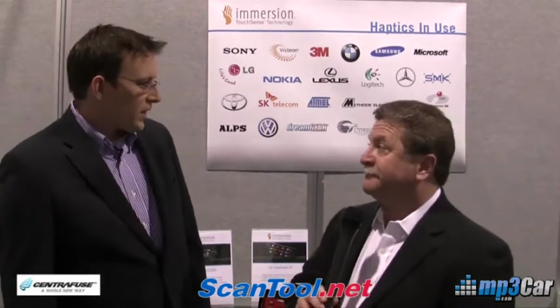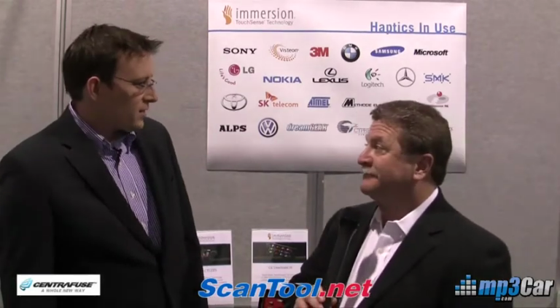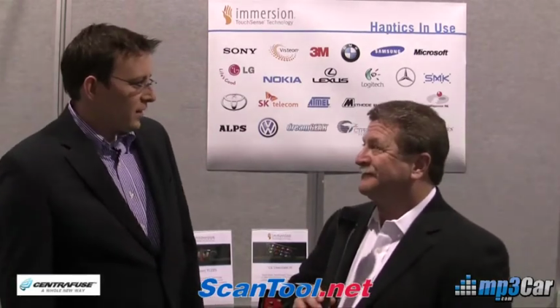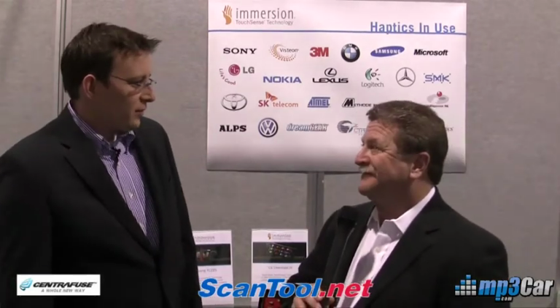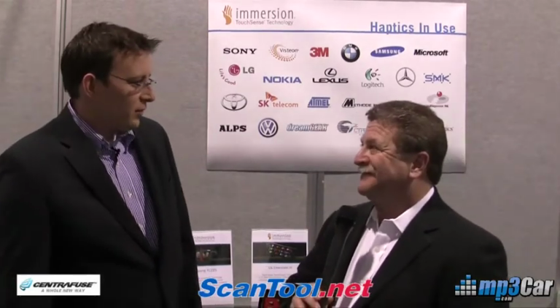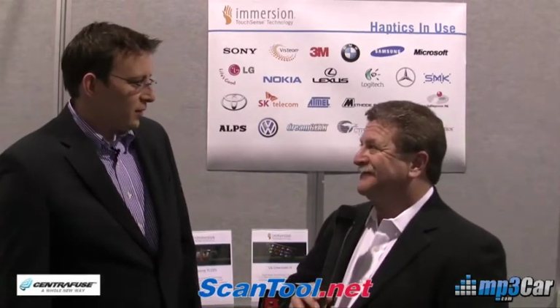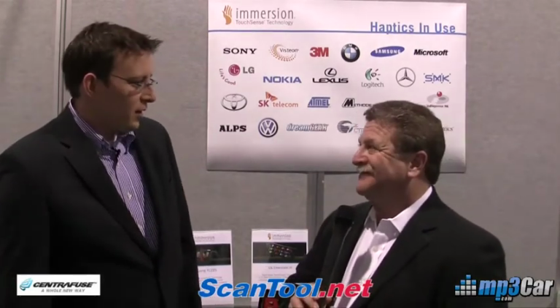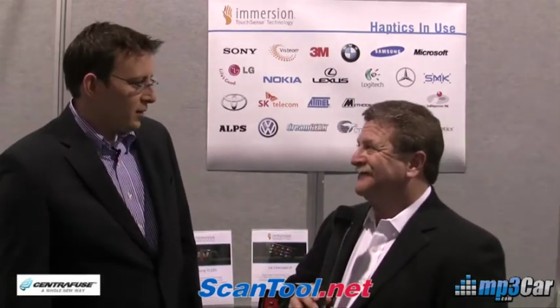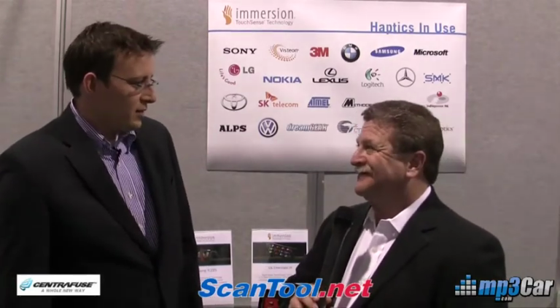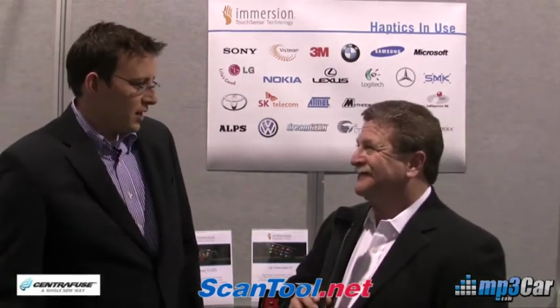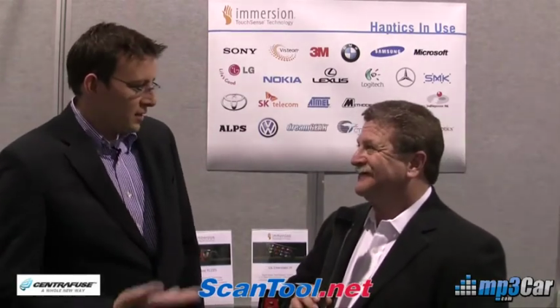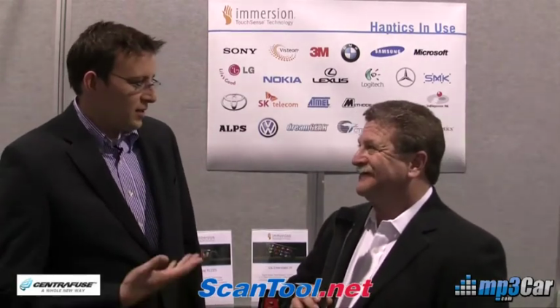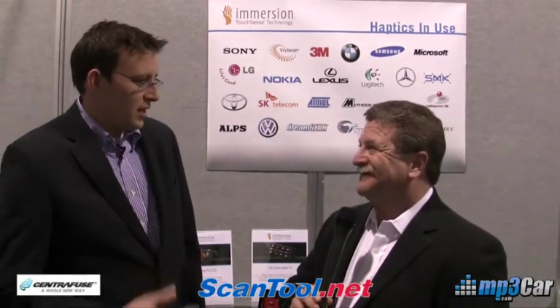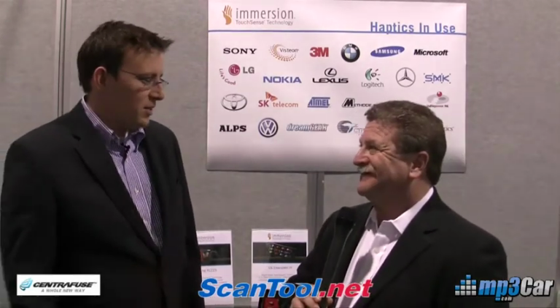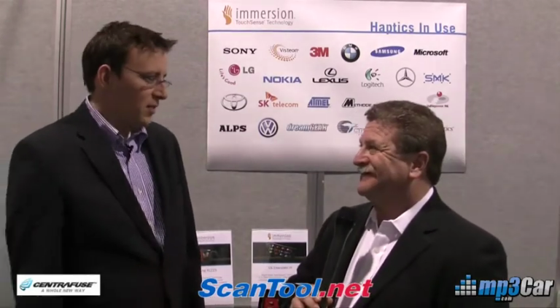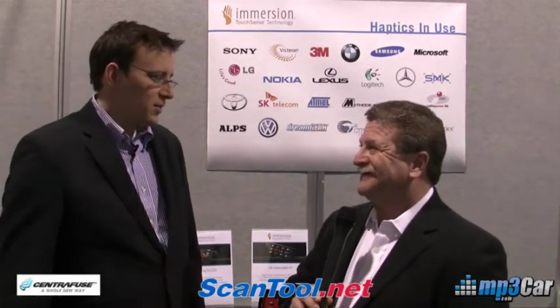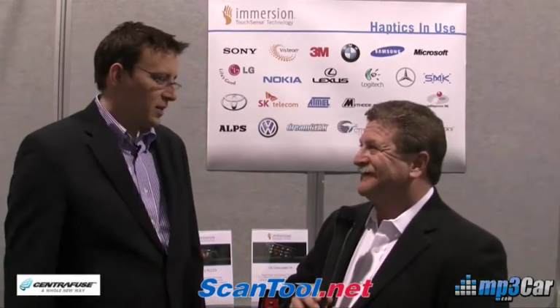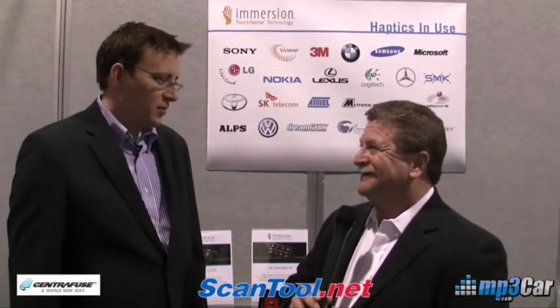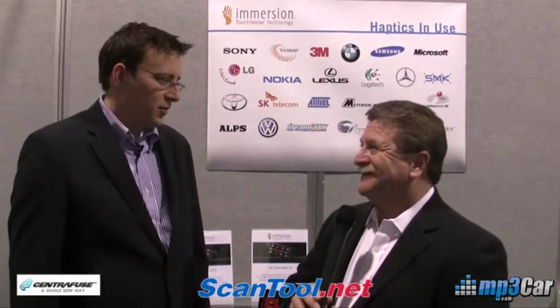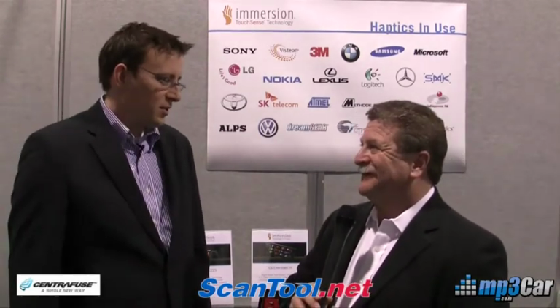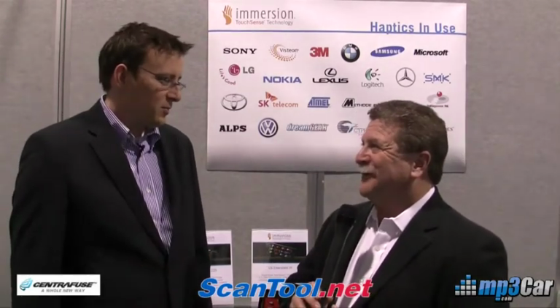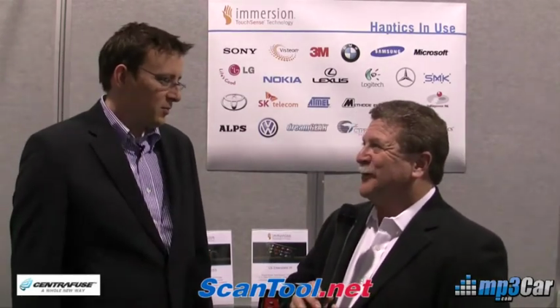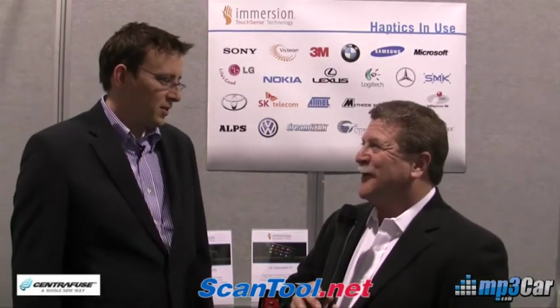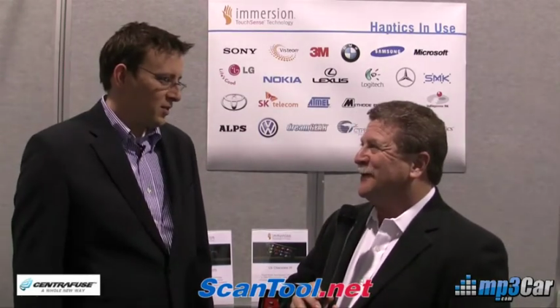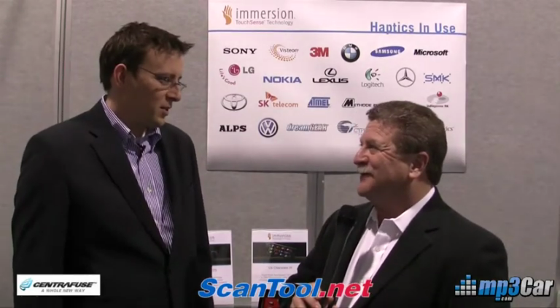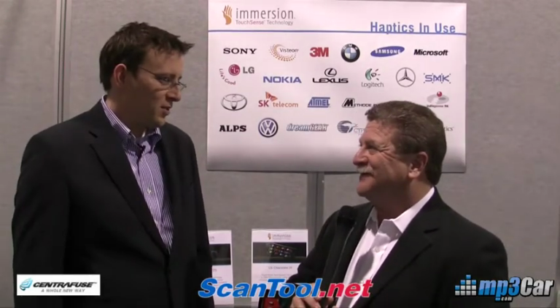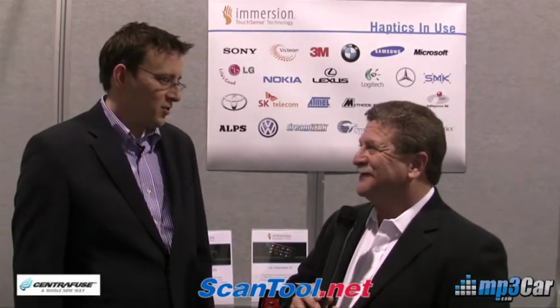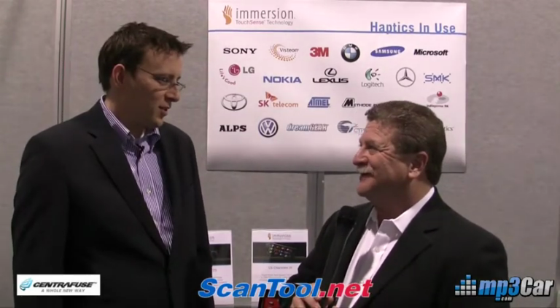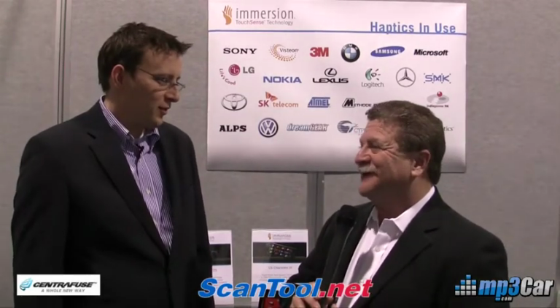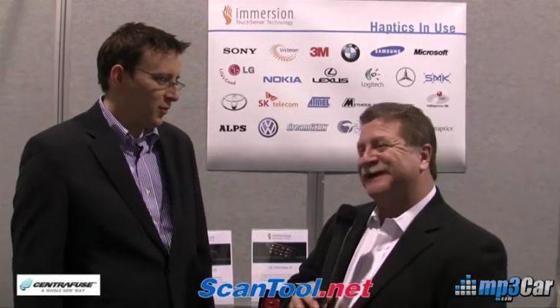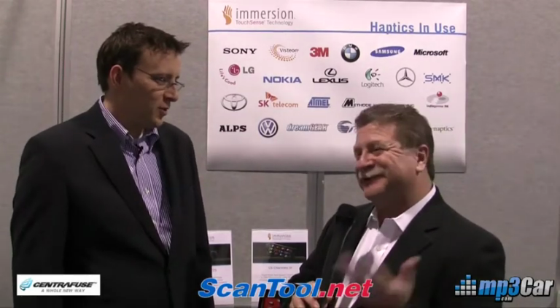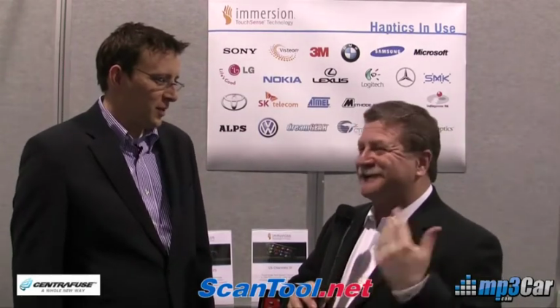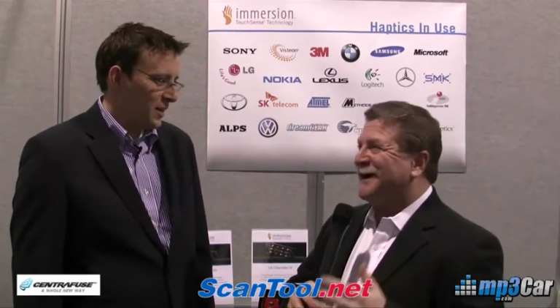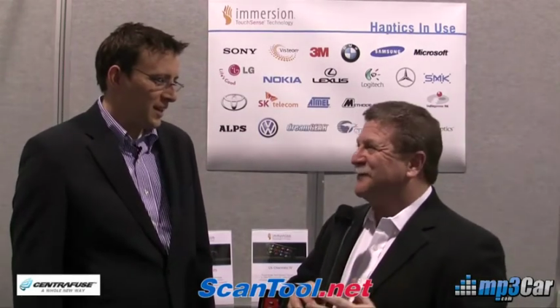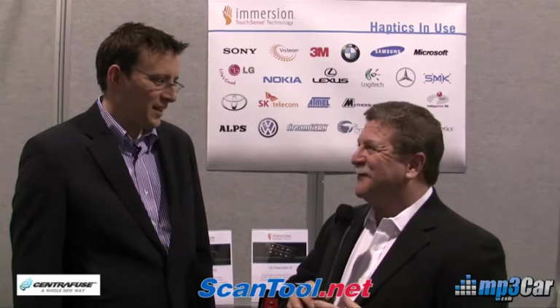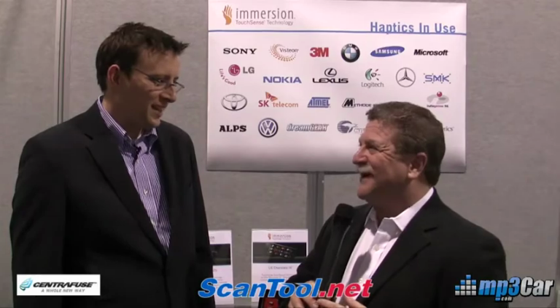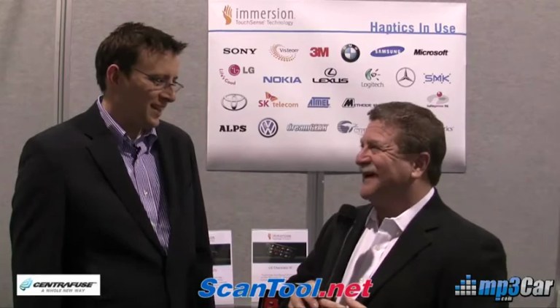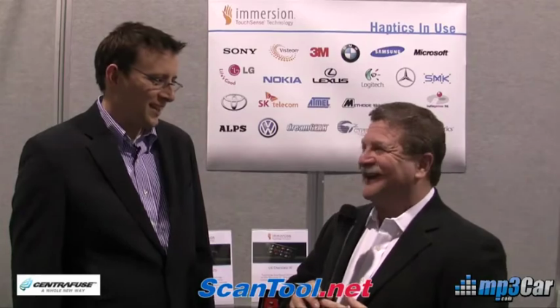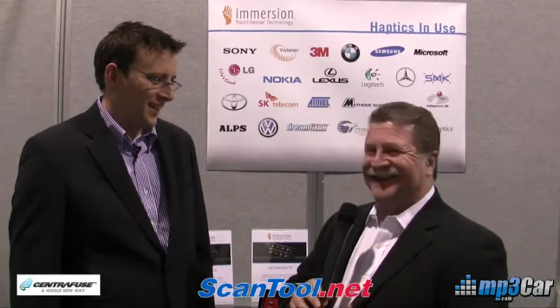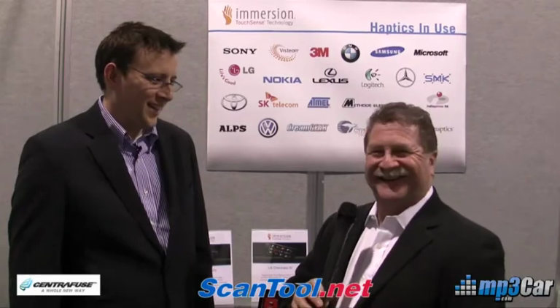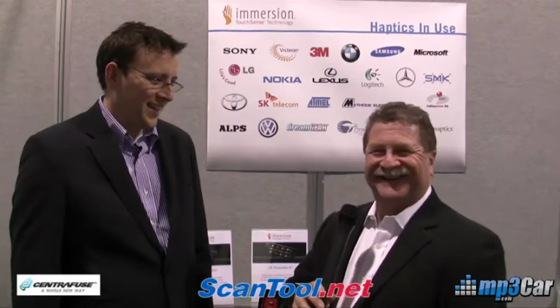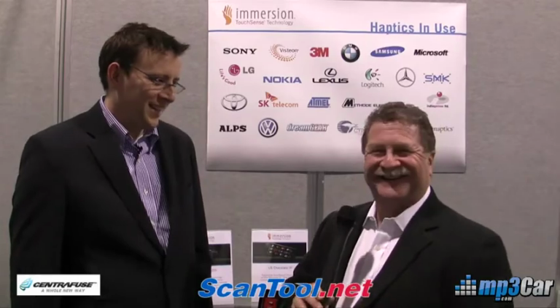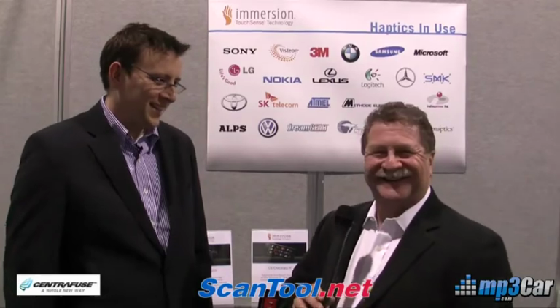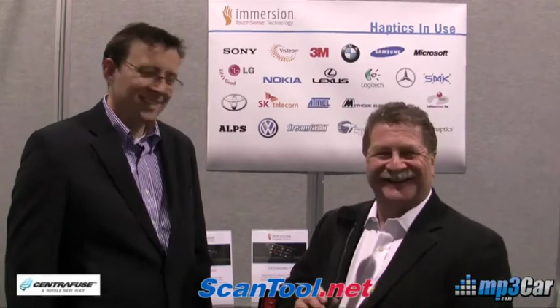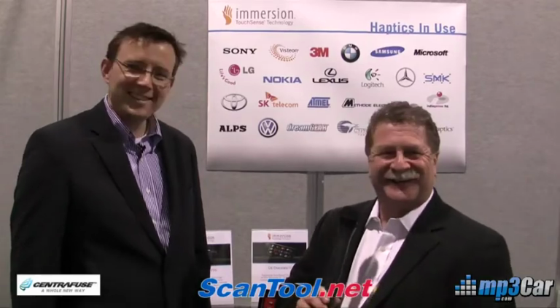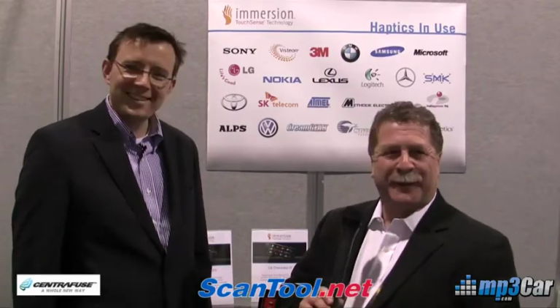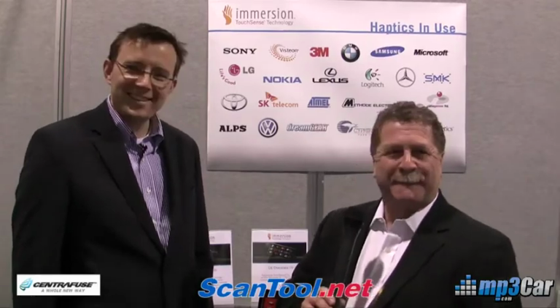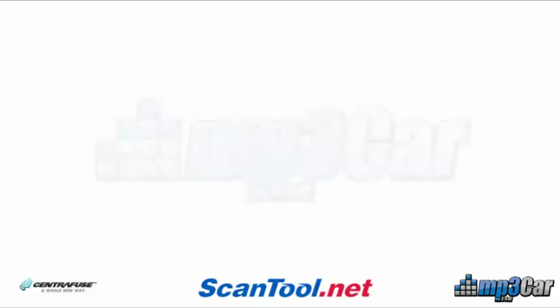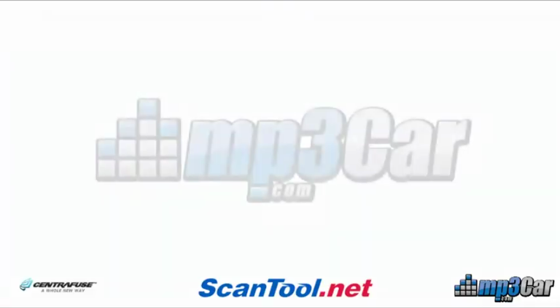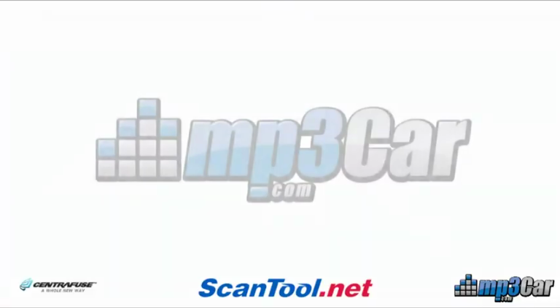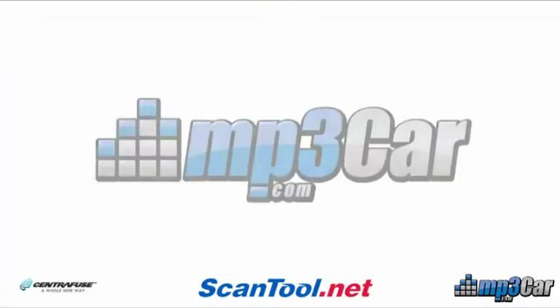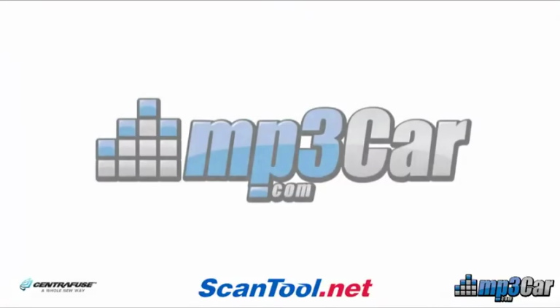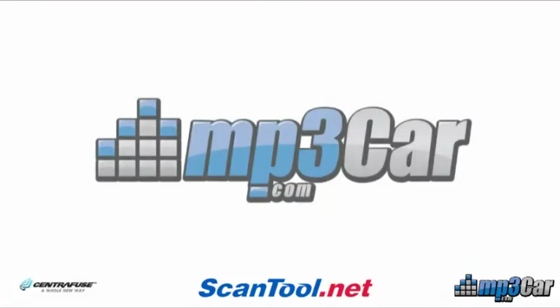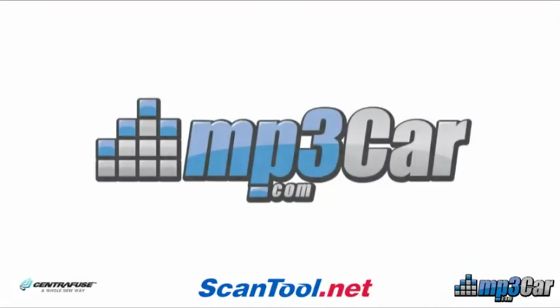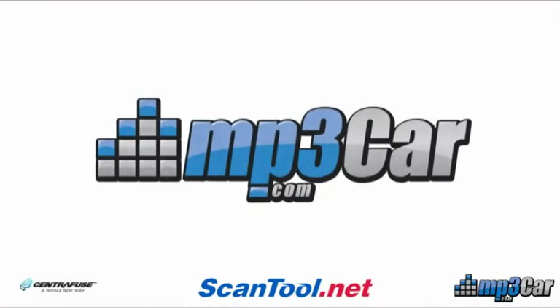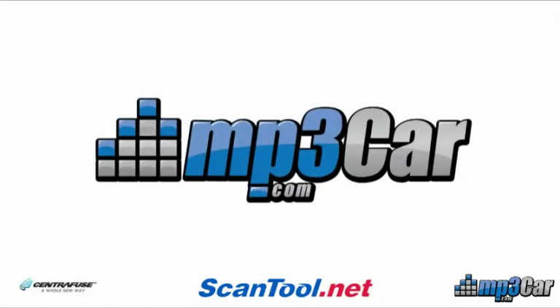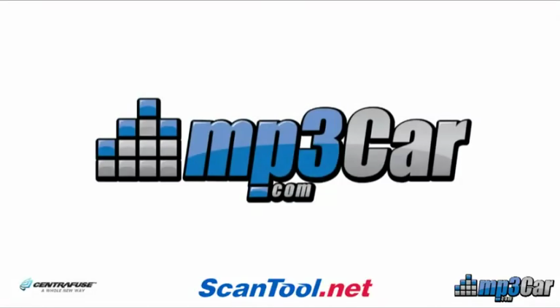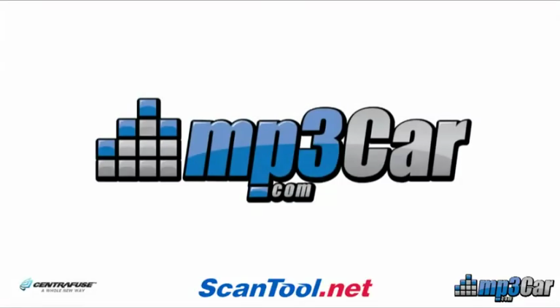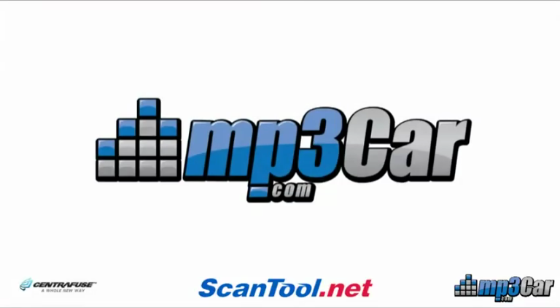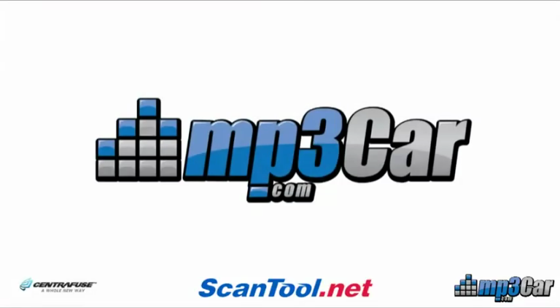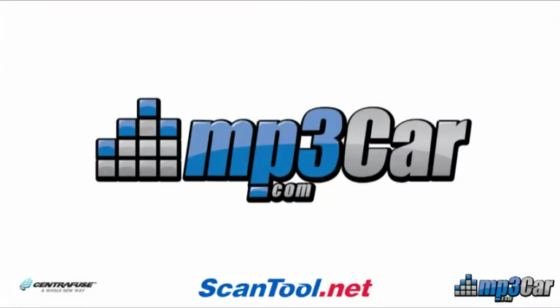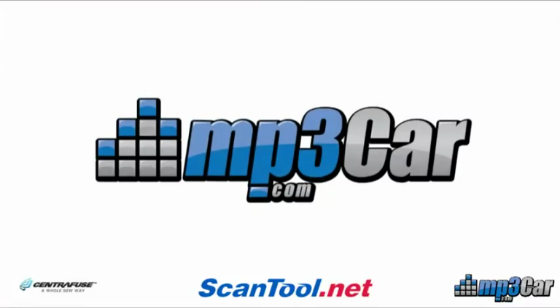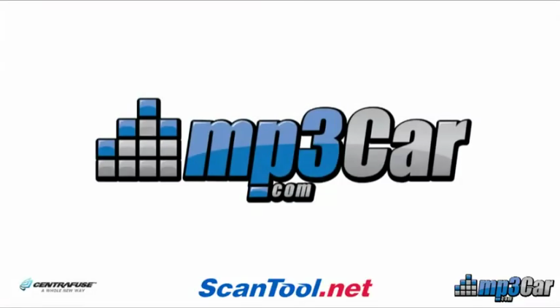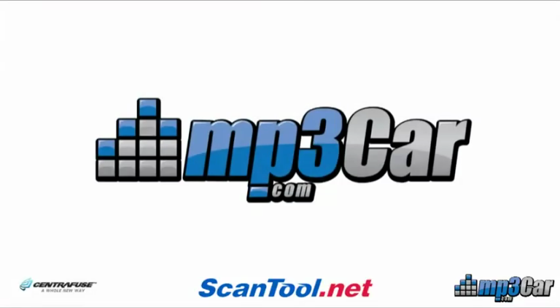Thanks a lot for taking the time to give us a demo and some history on force feedback. Thanks for stopping by.